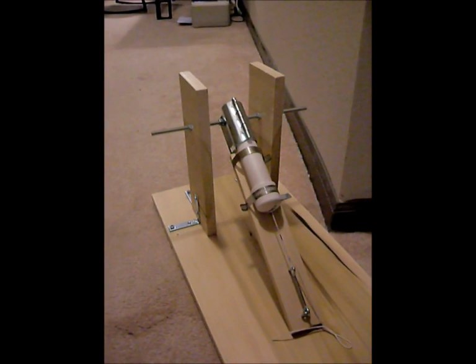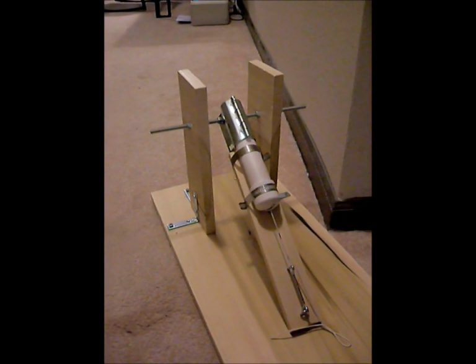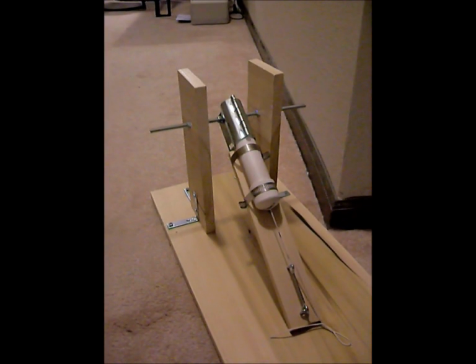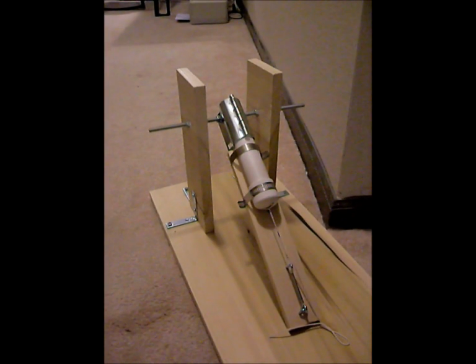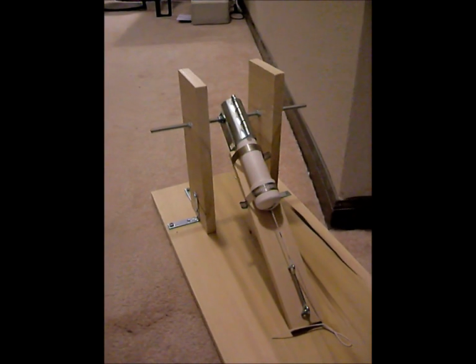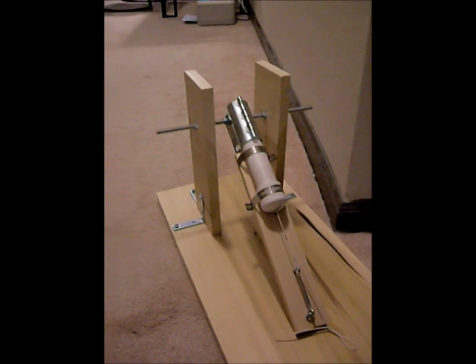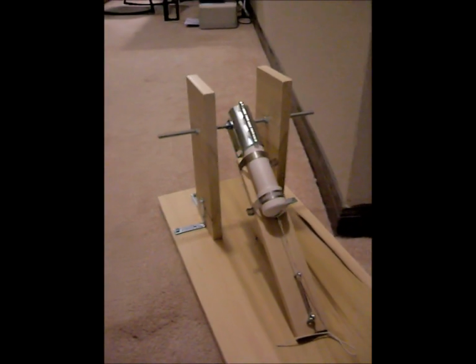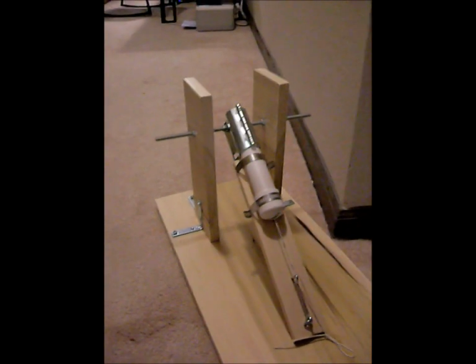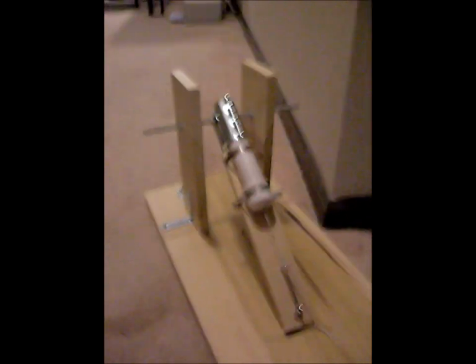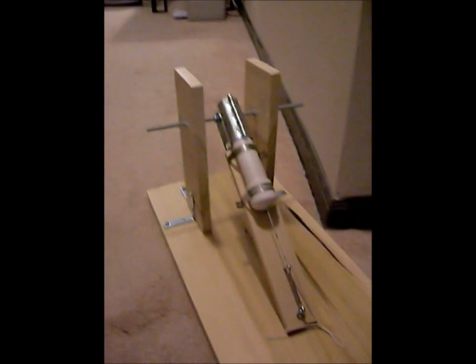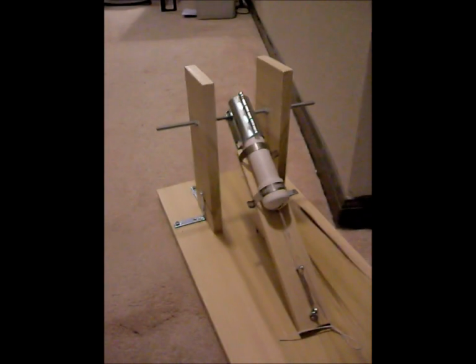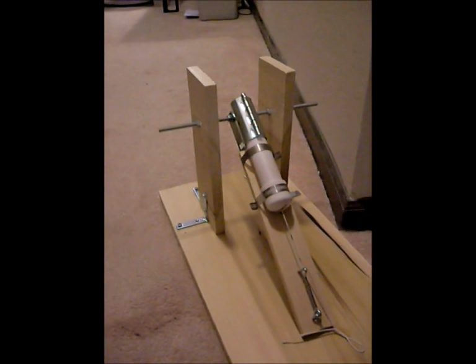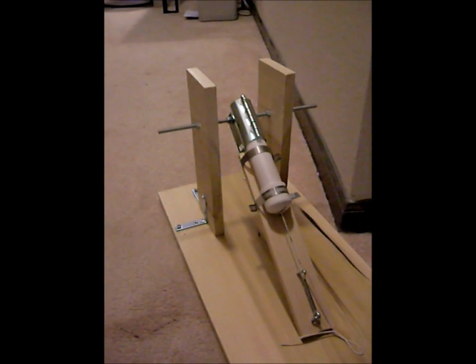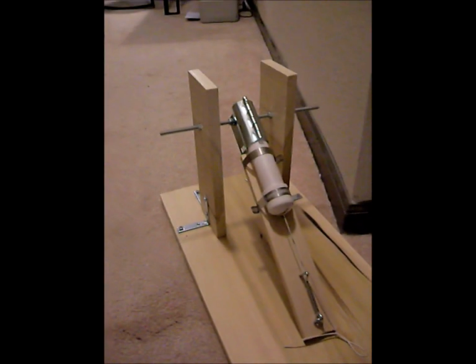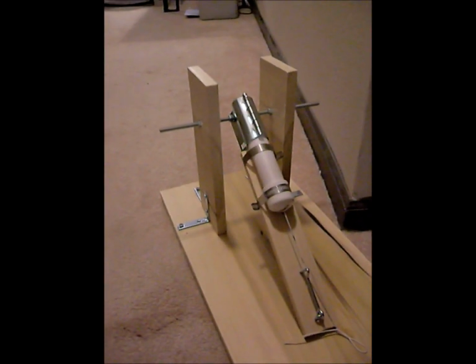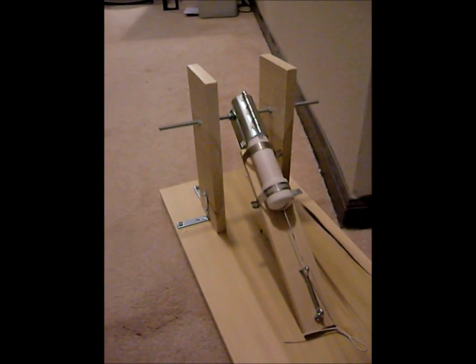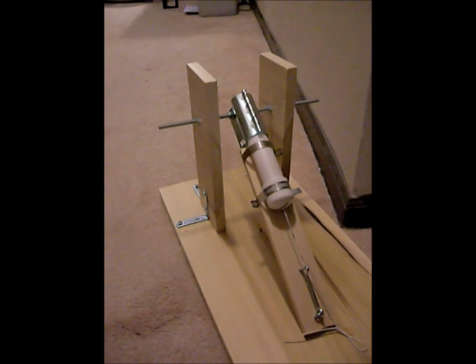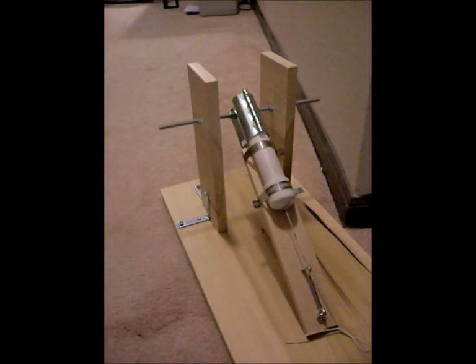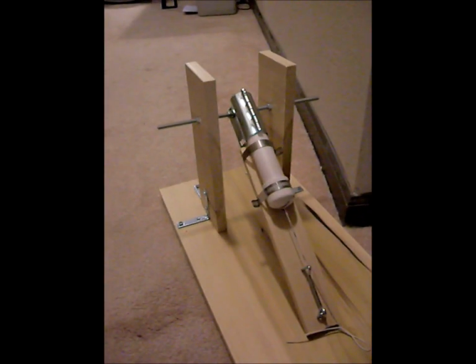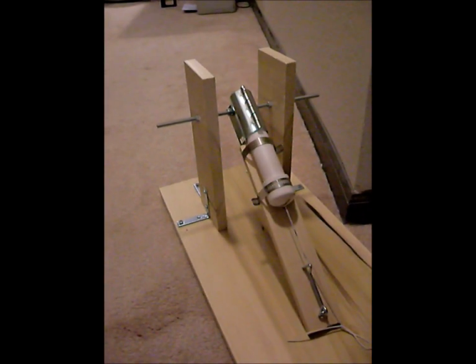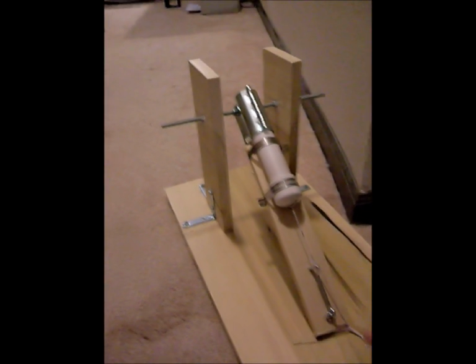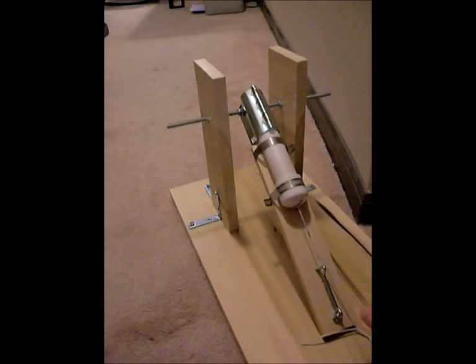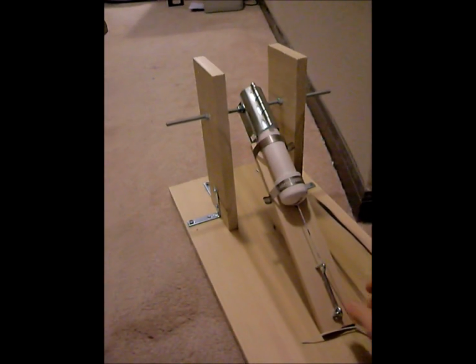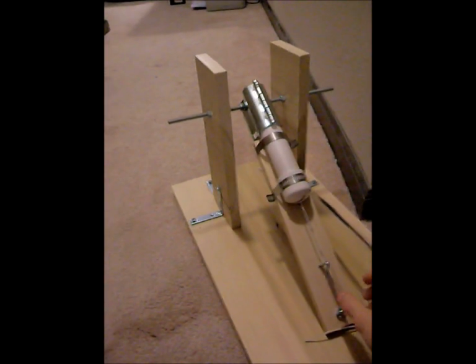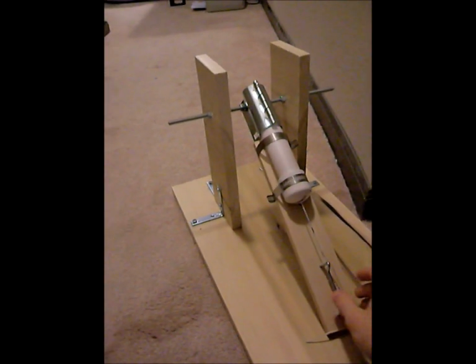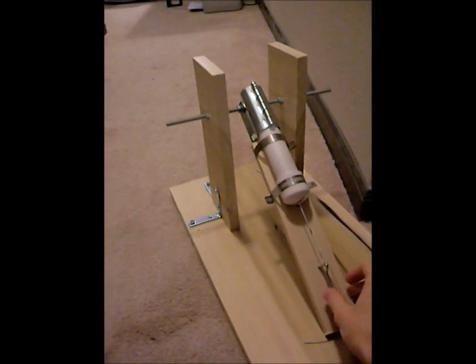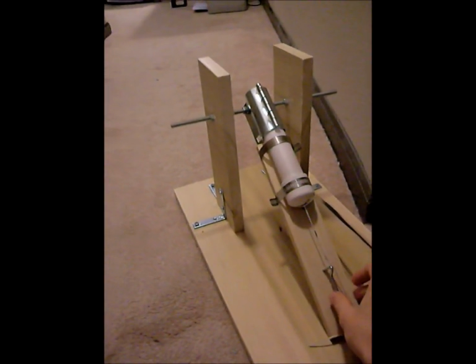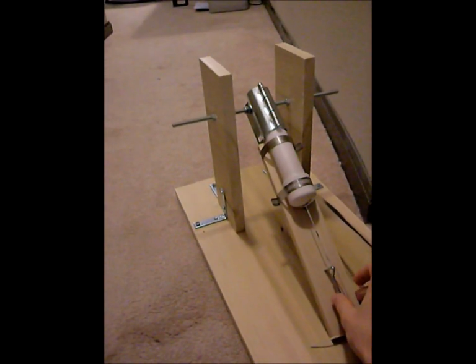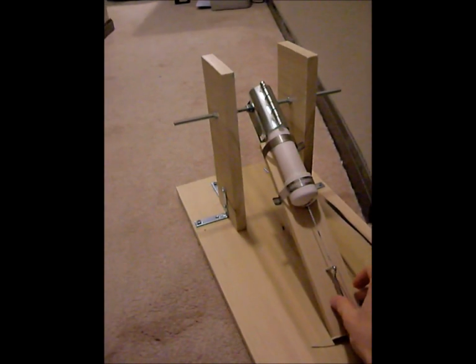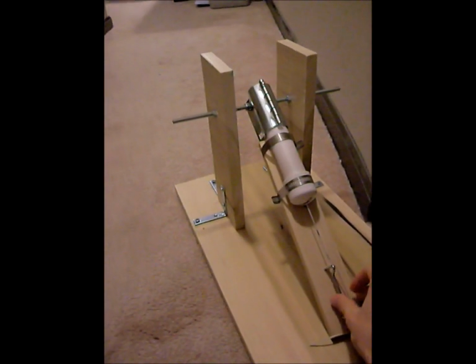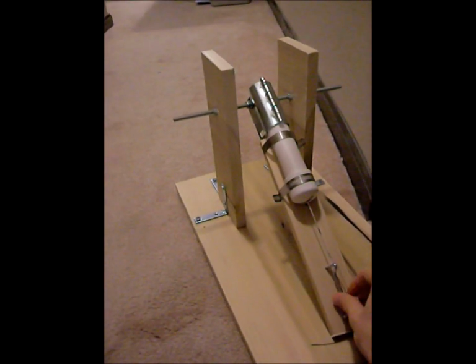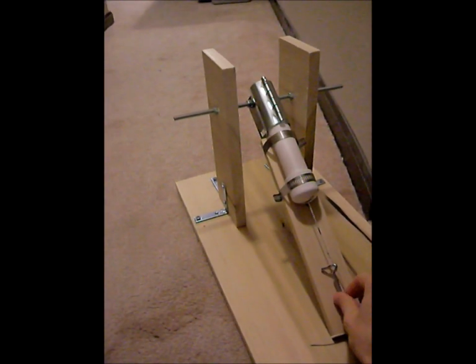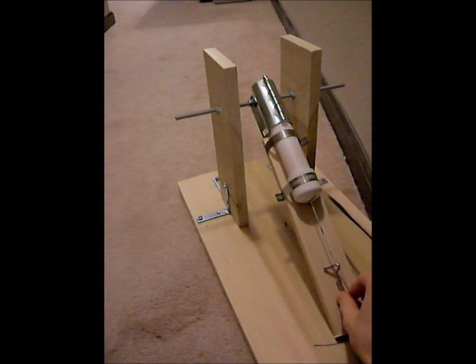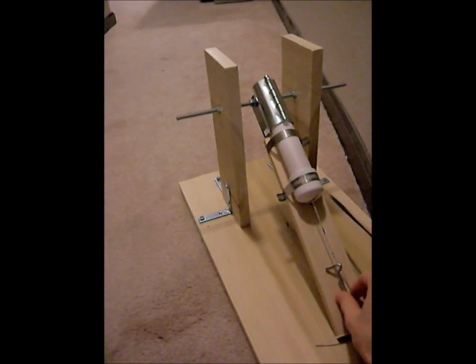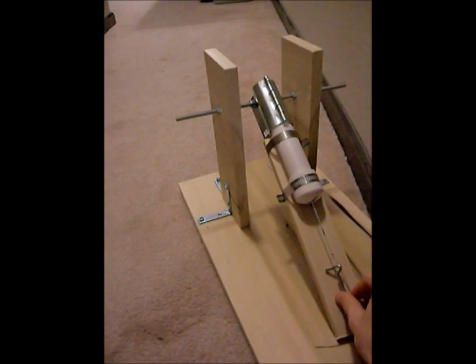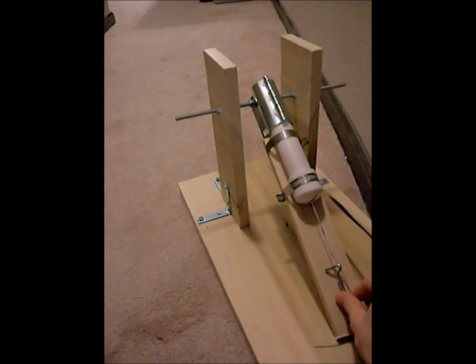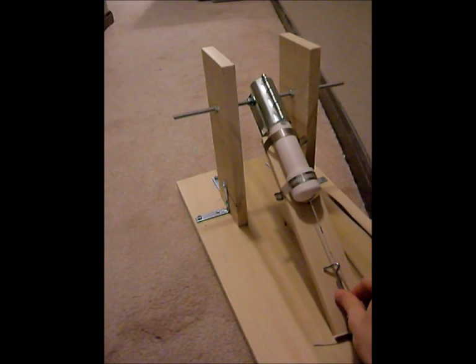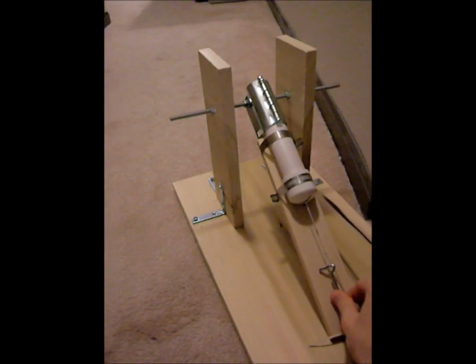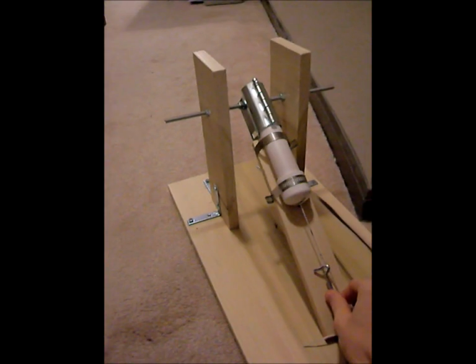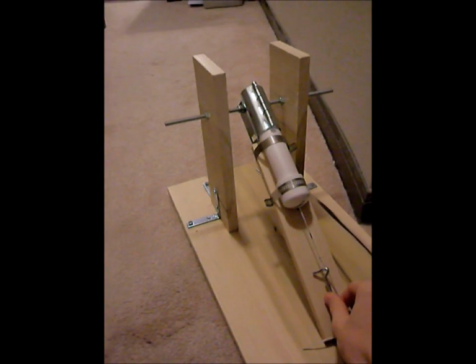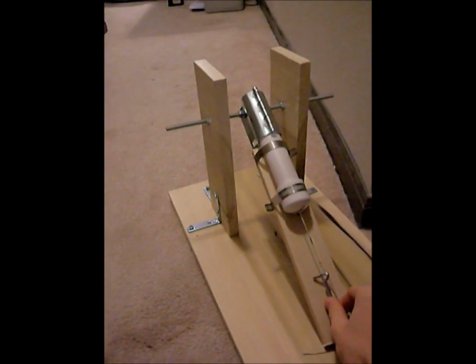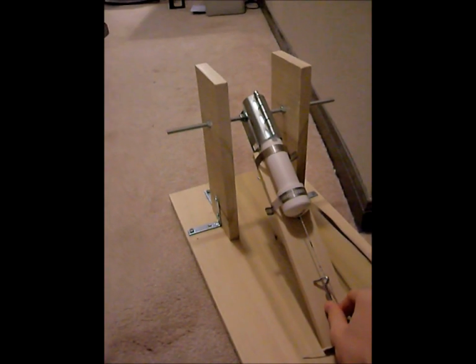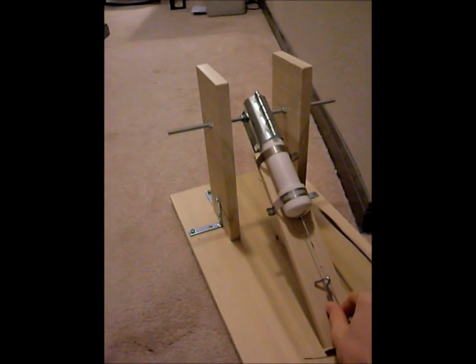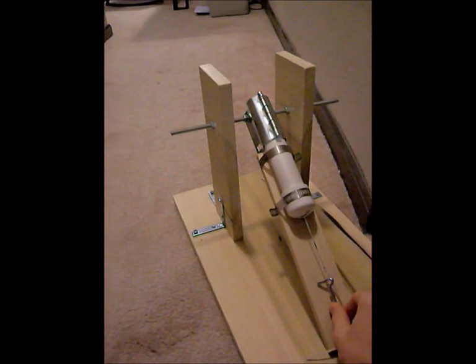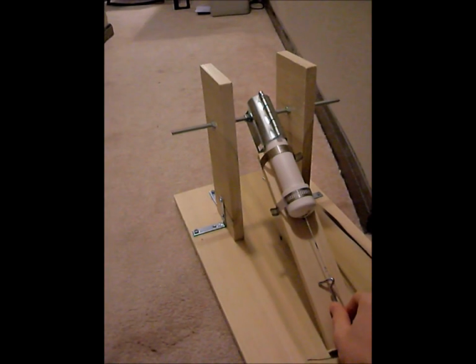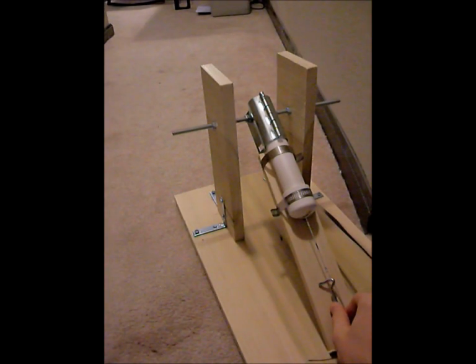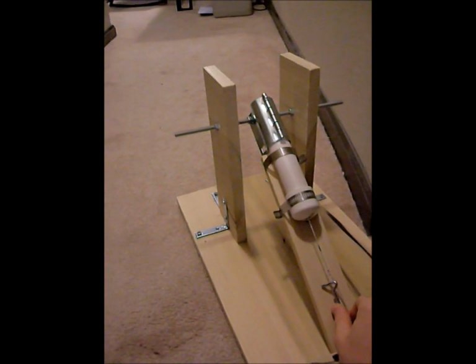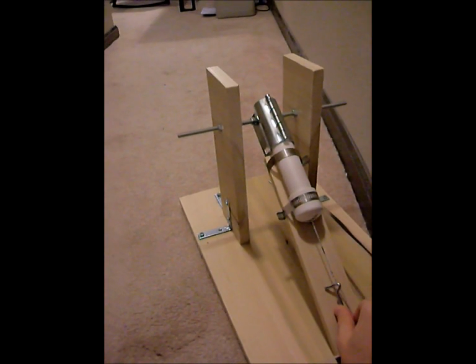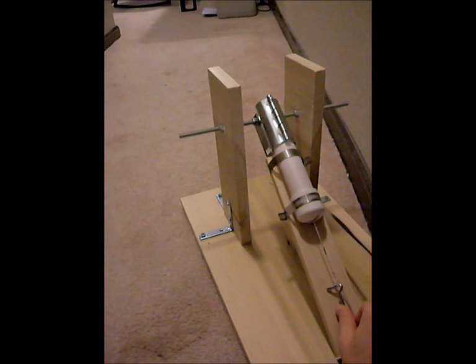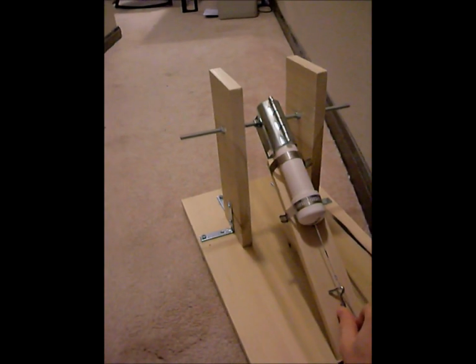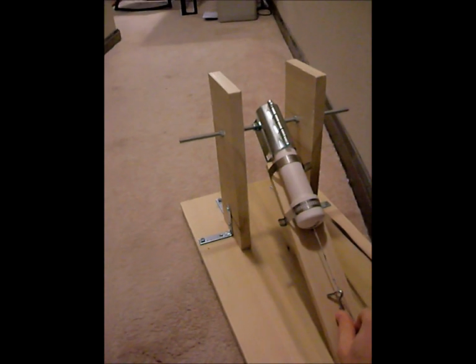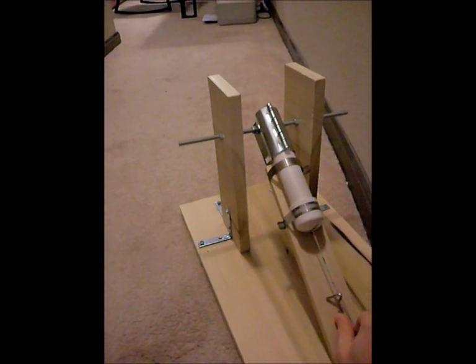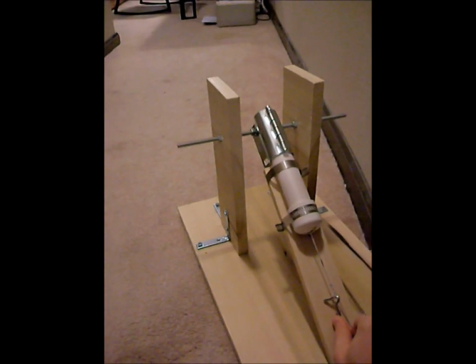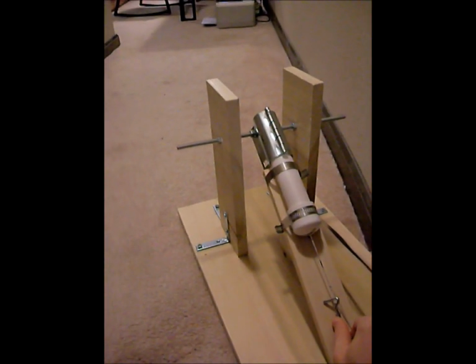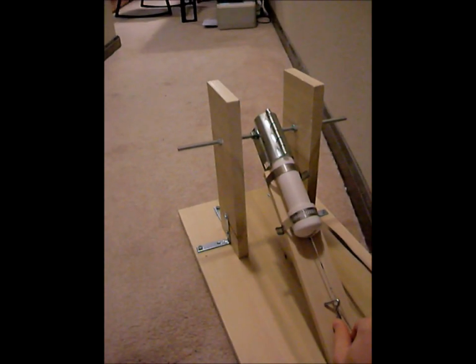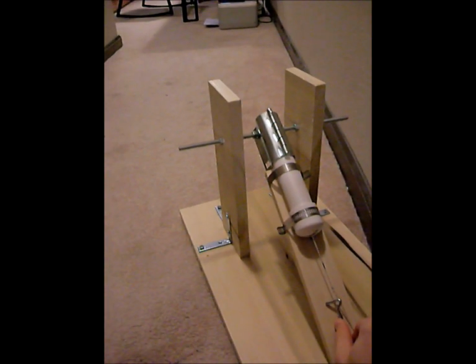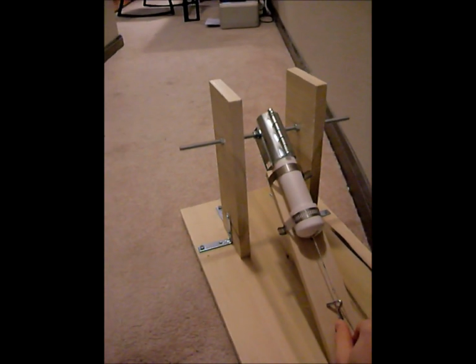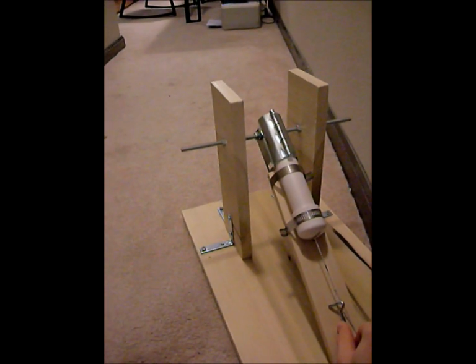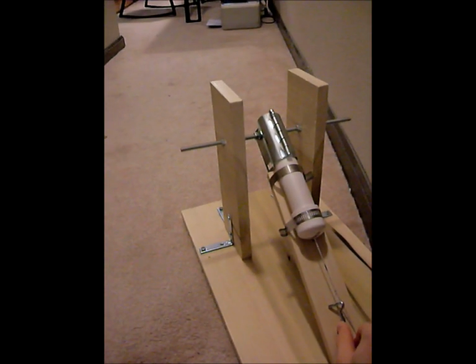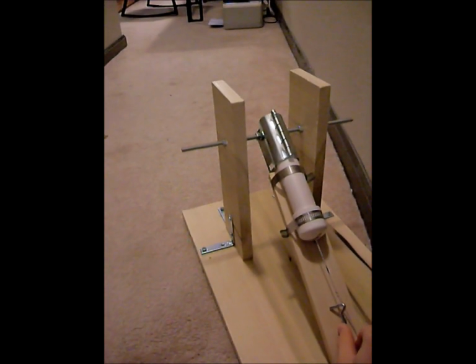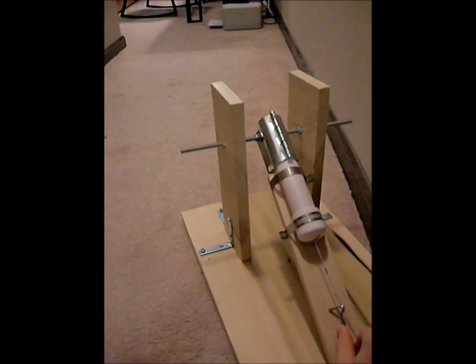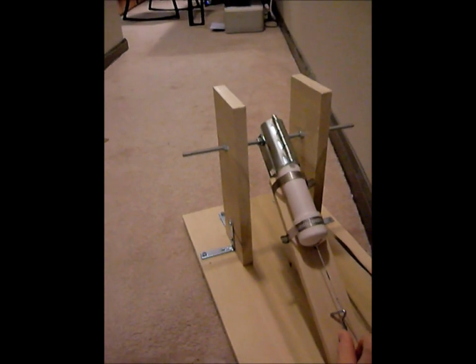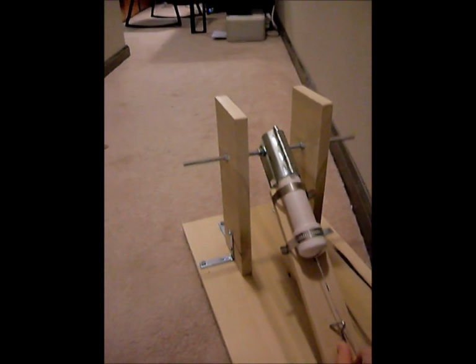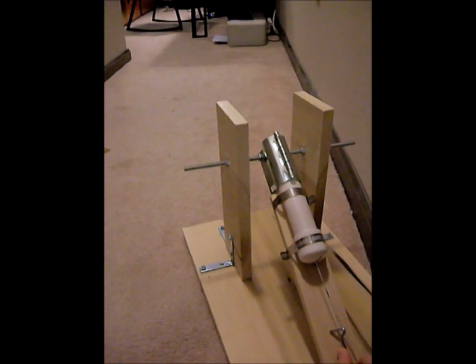I'm ready to launch the pinball, so all I need to do is pull the hook, release the string, and let it fly.